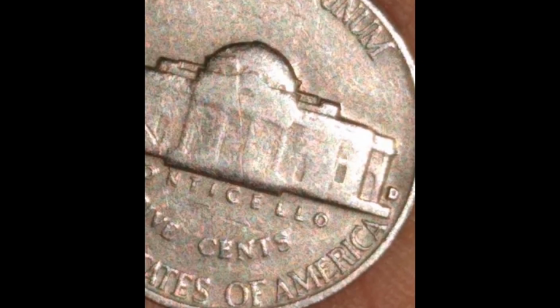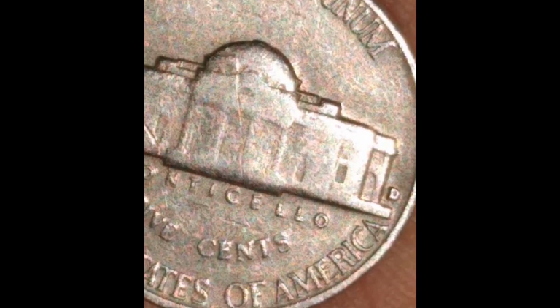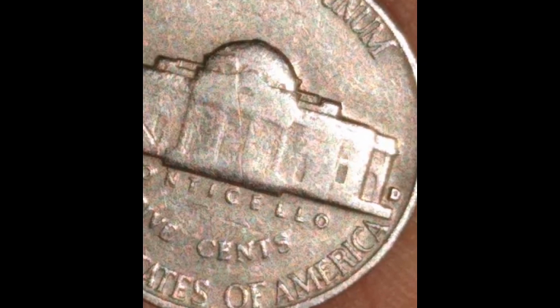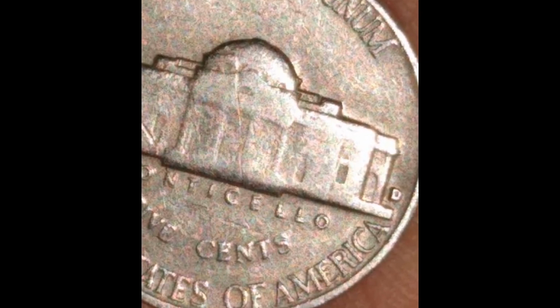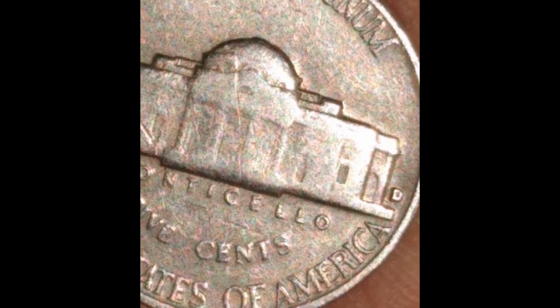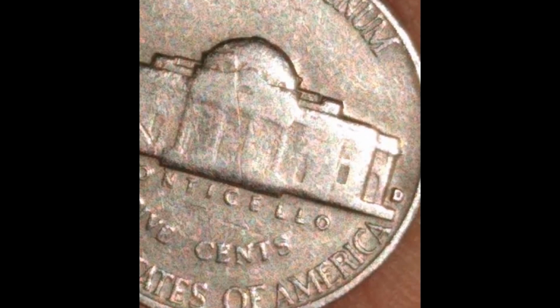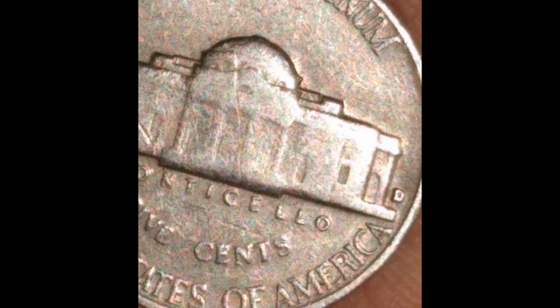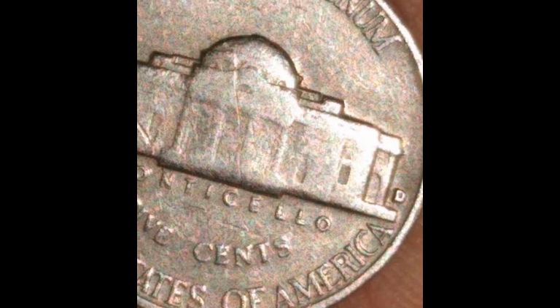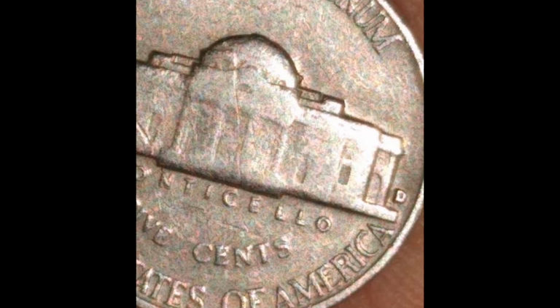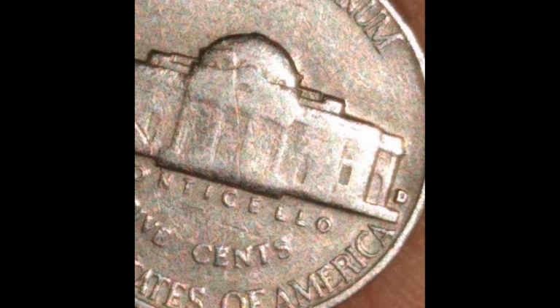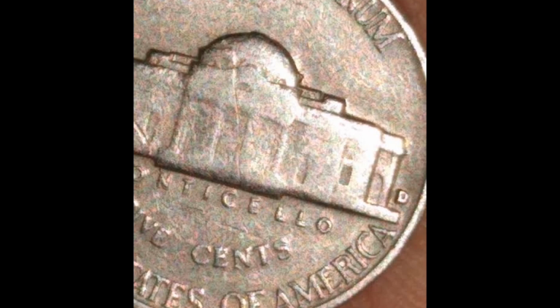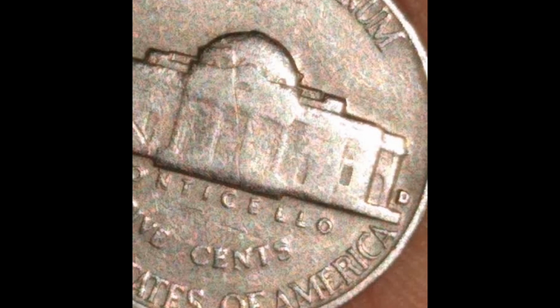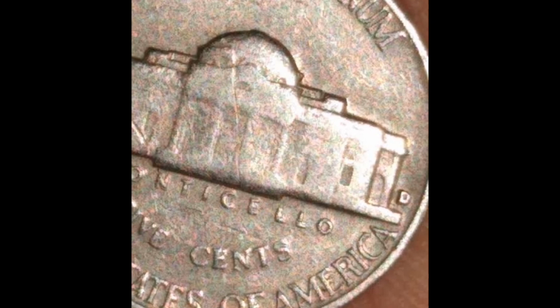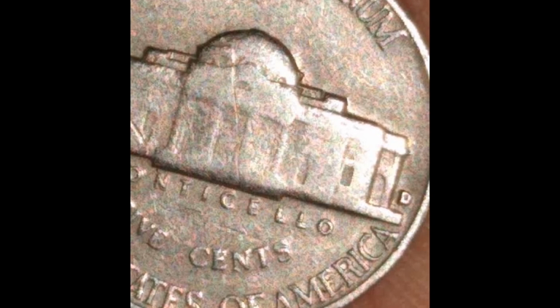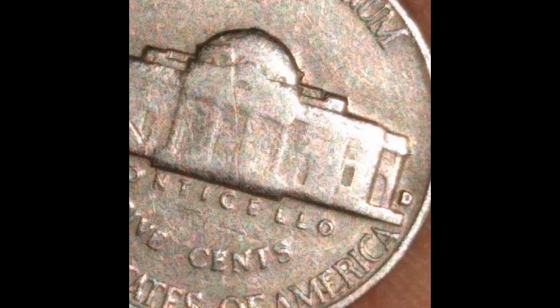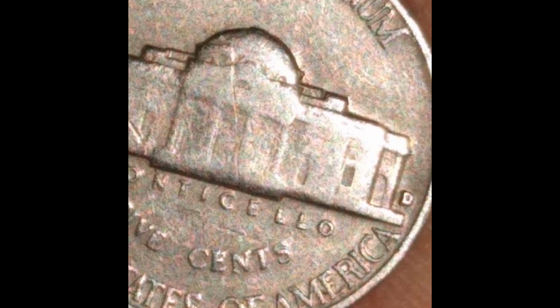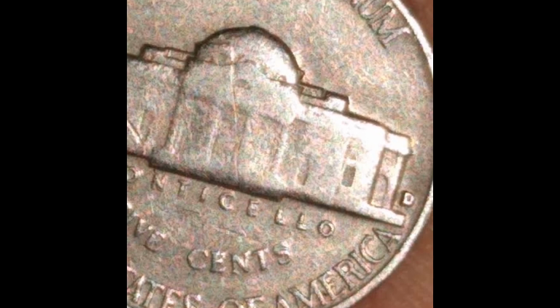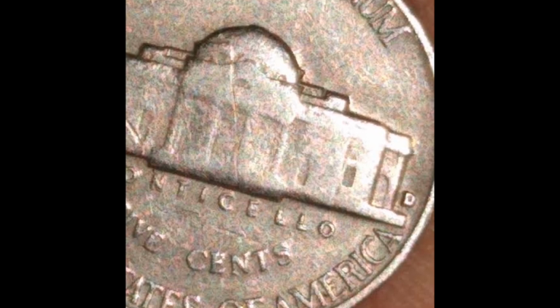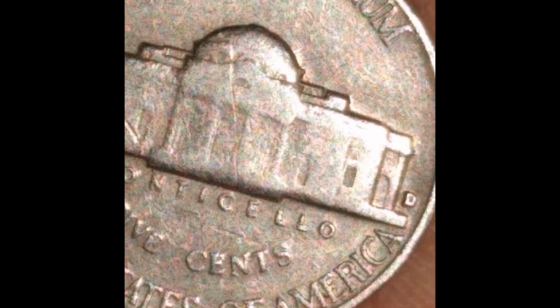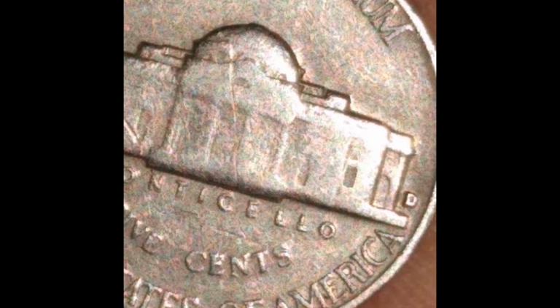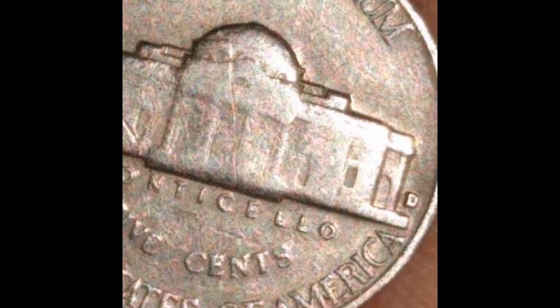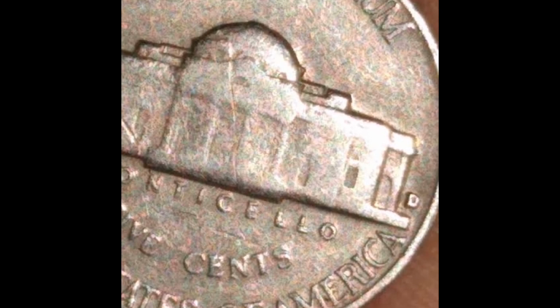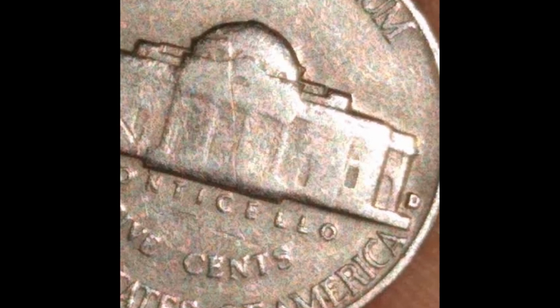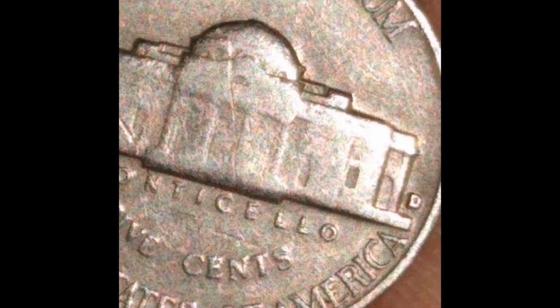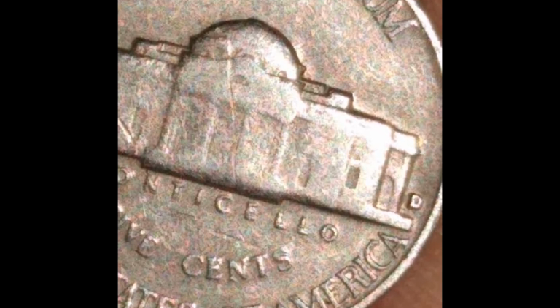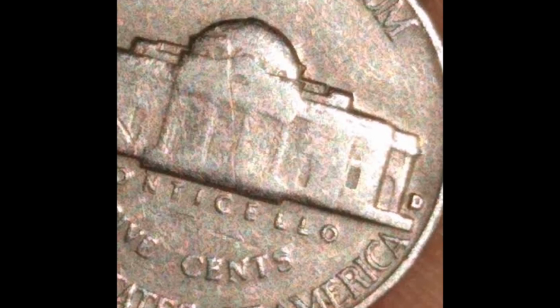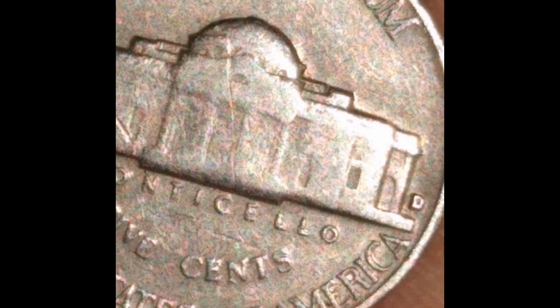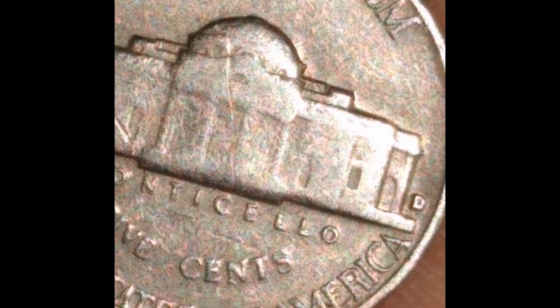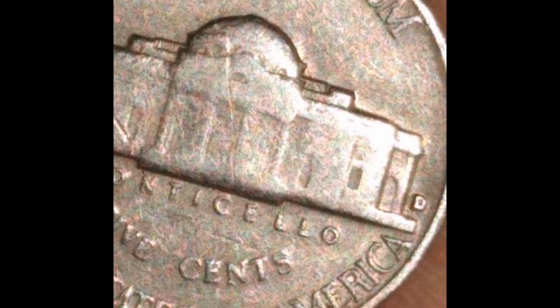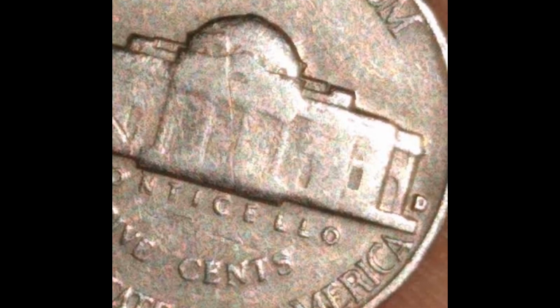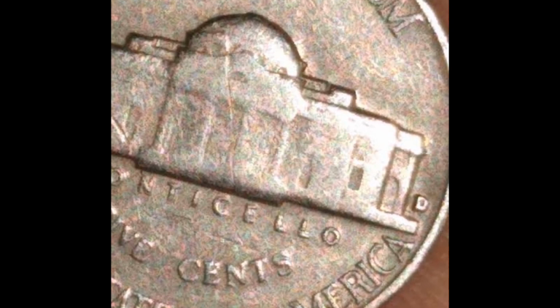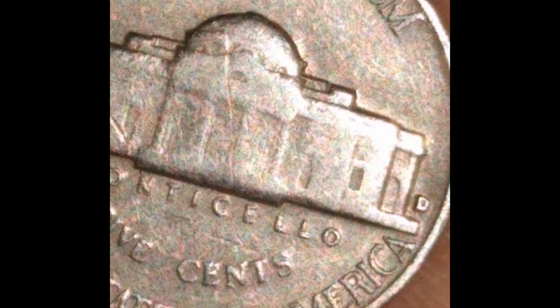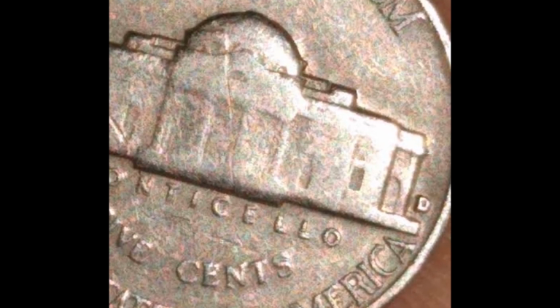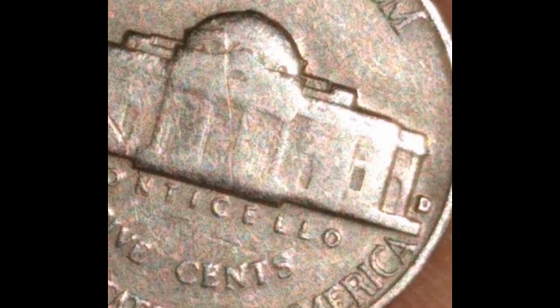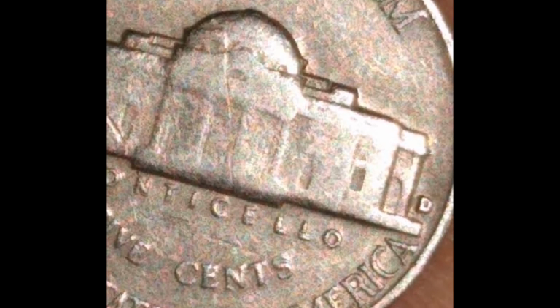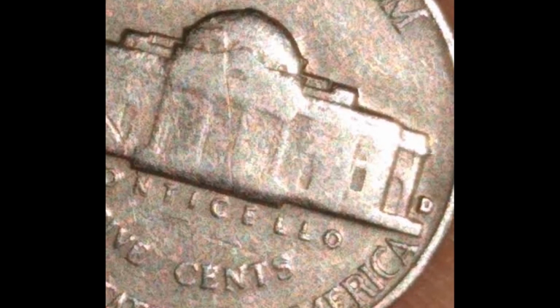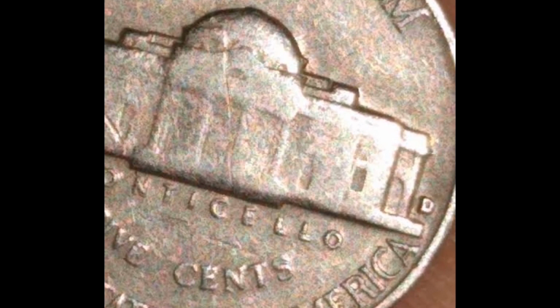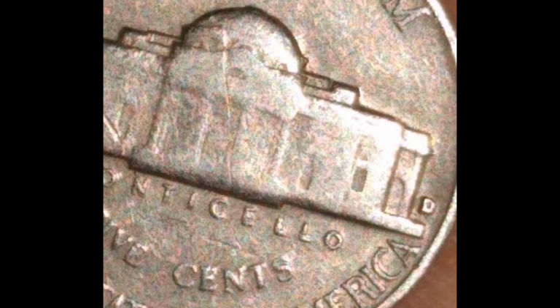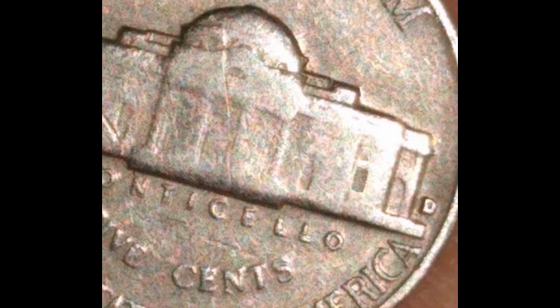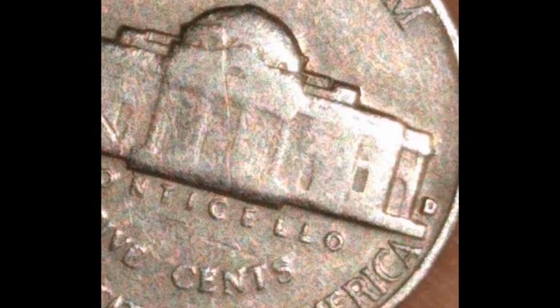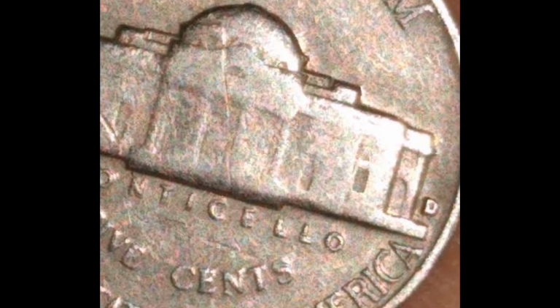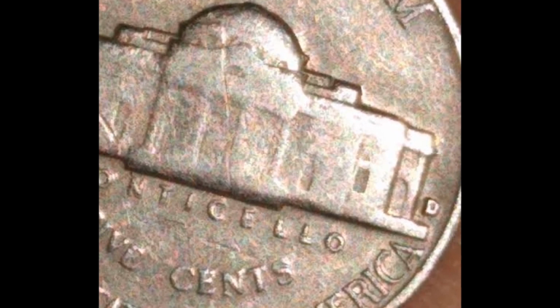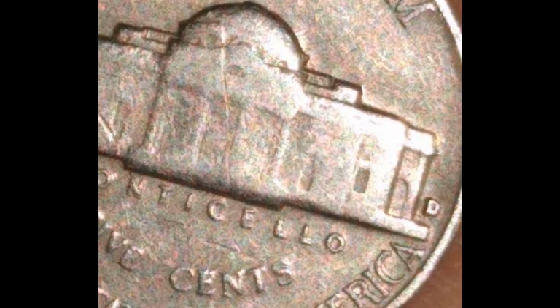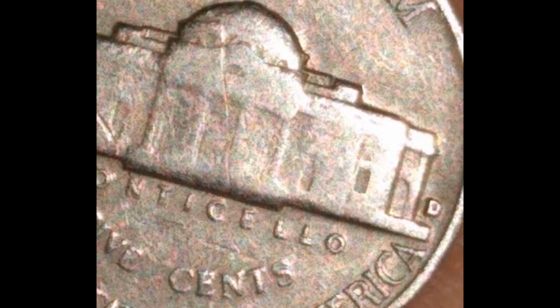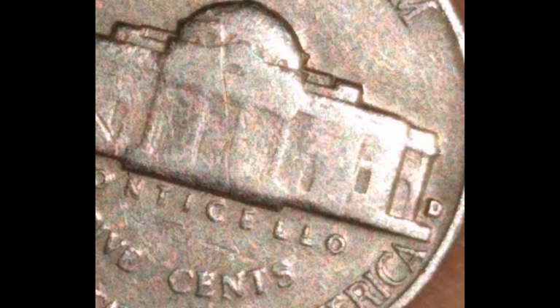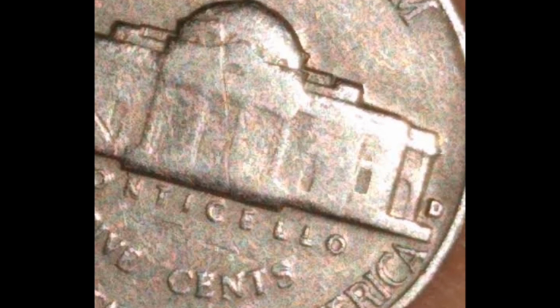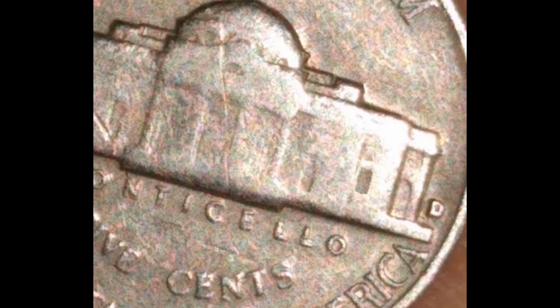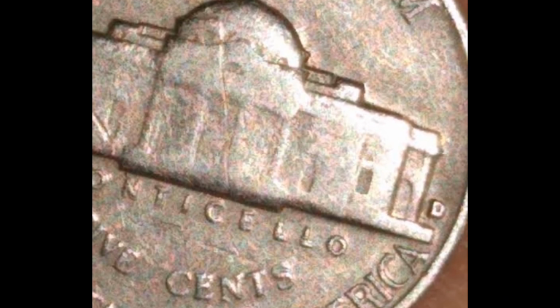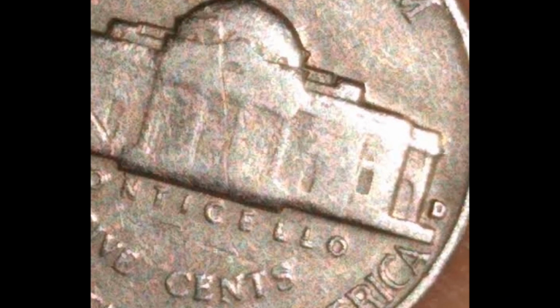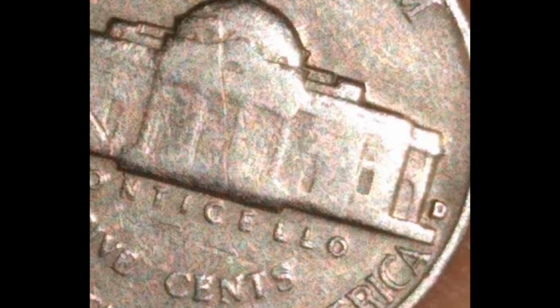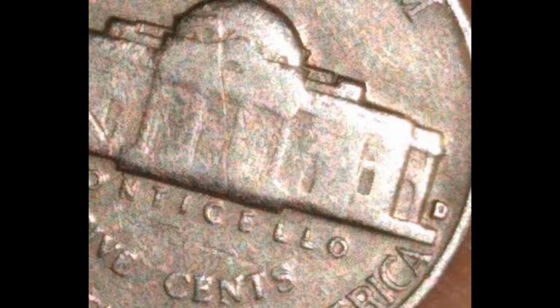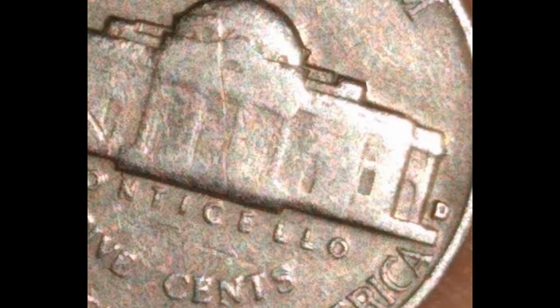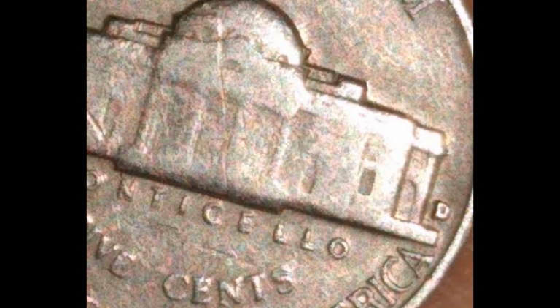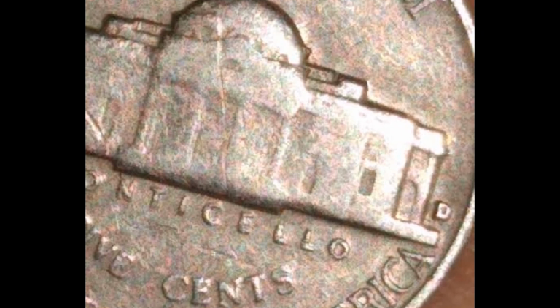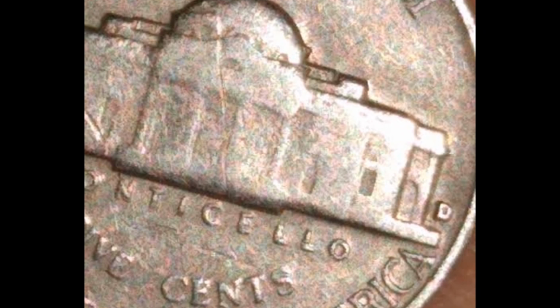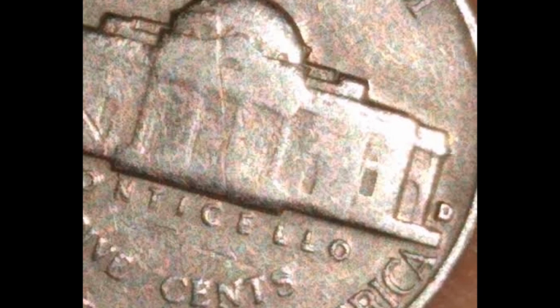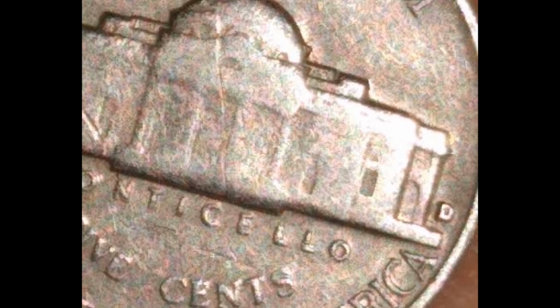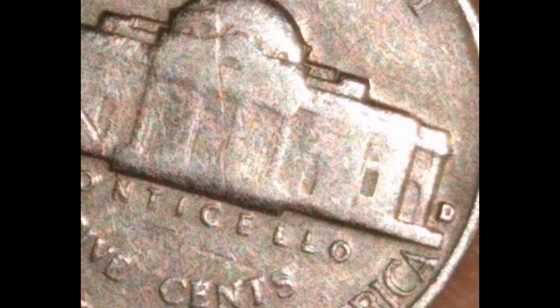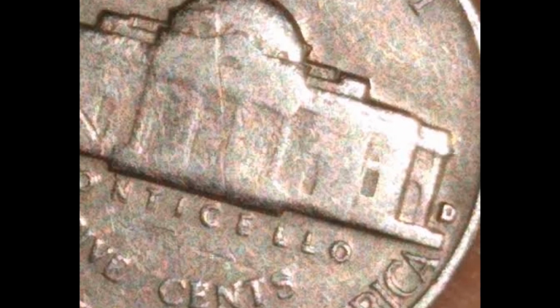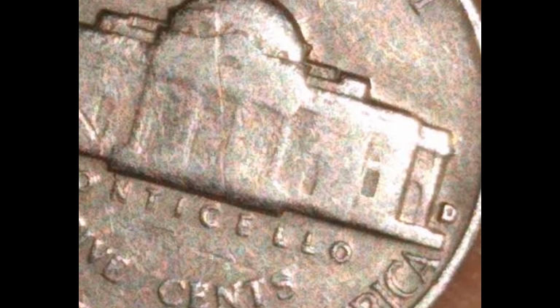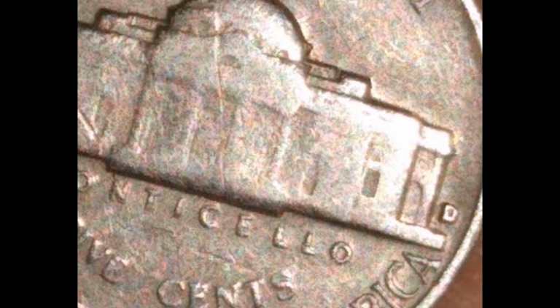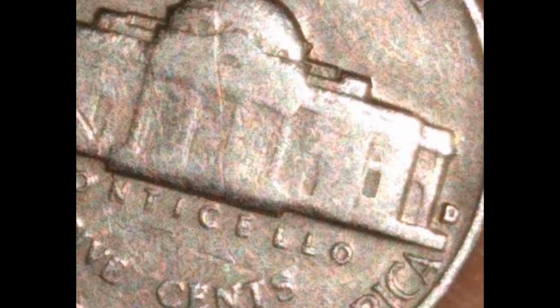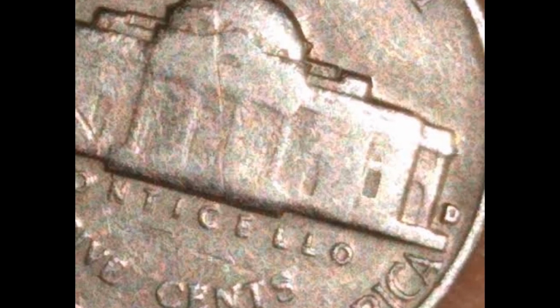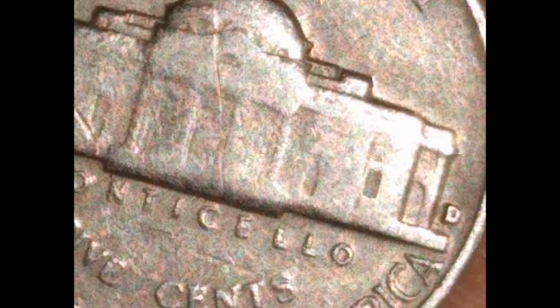Additionally, some unappealing seaweed tones are visible around the letterings, which detracts from the design's overall aesthetic appeal.